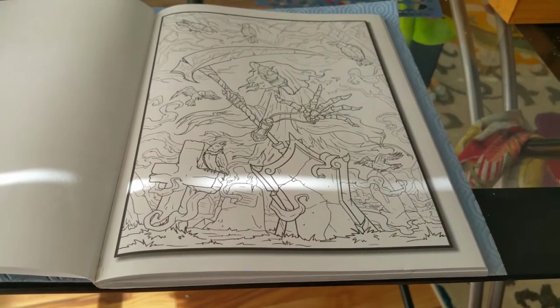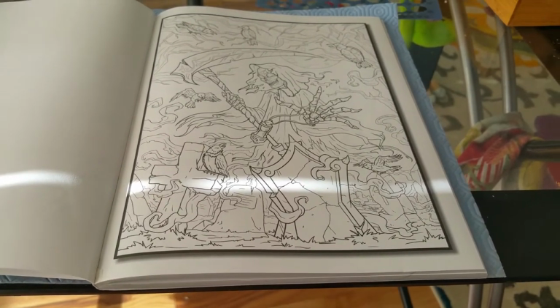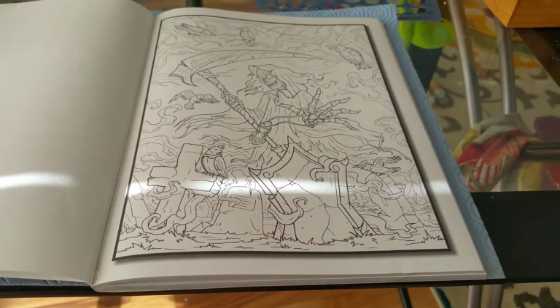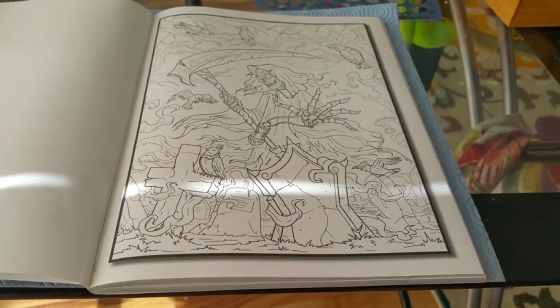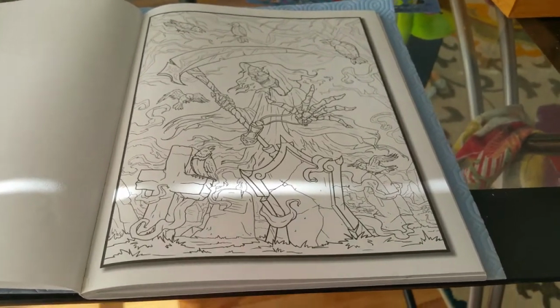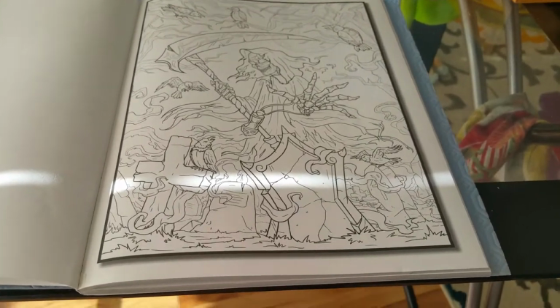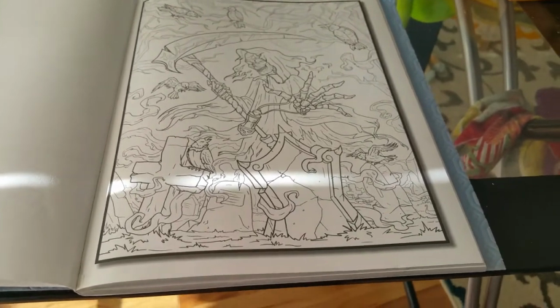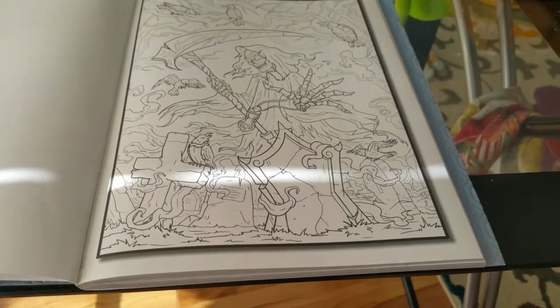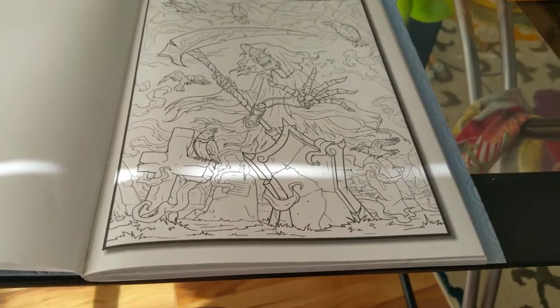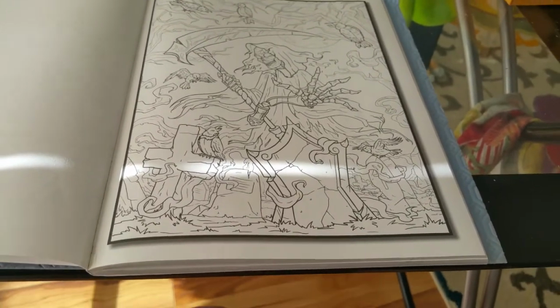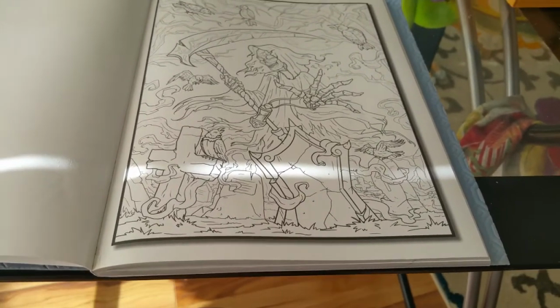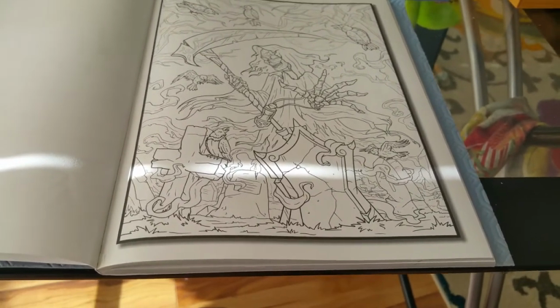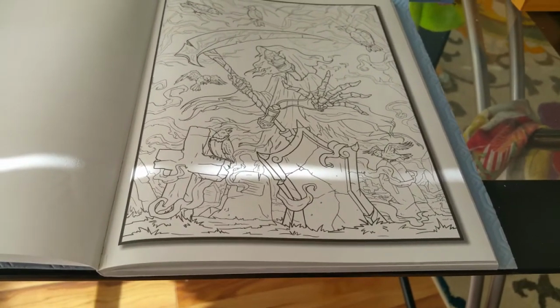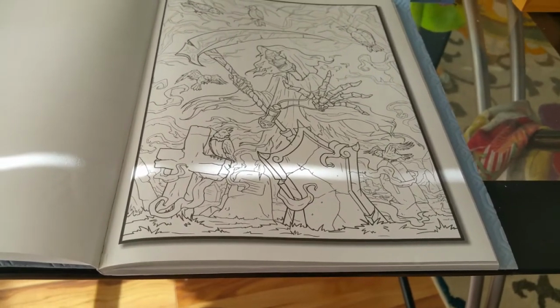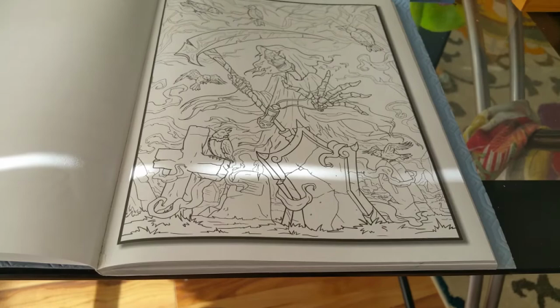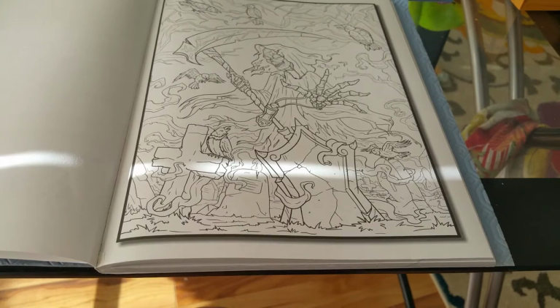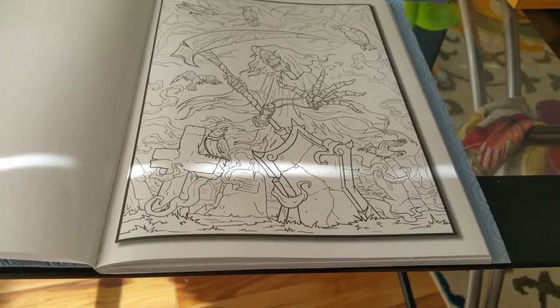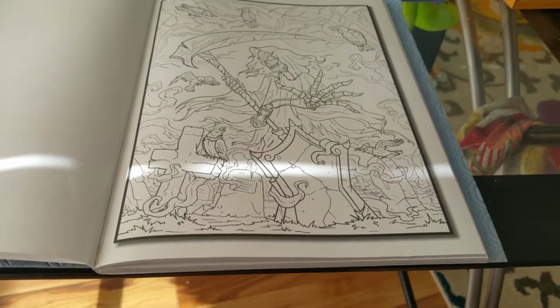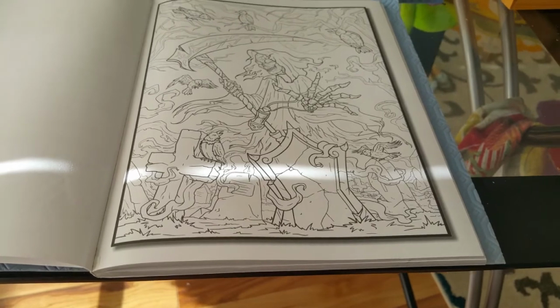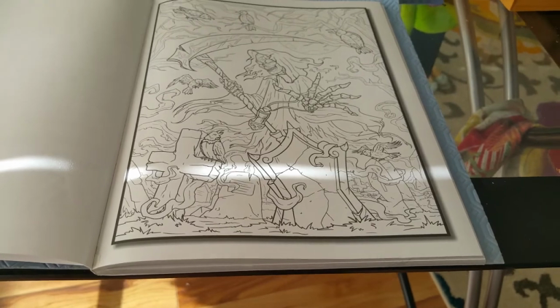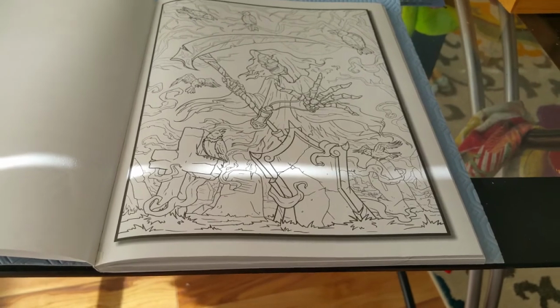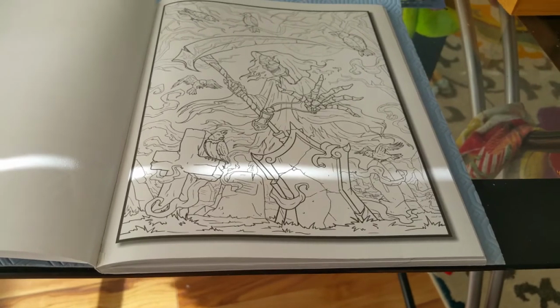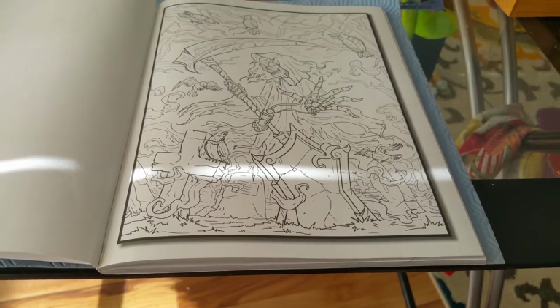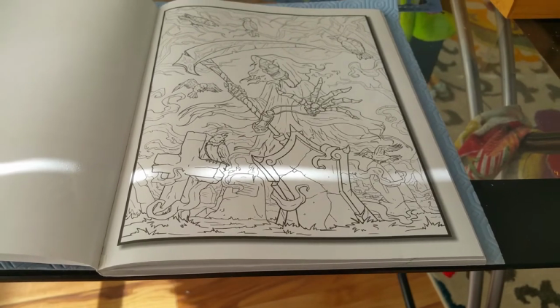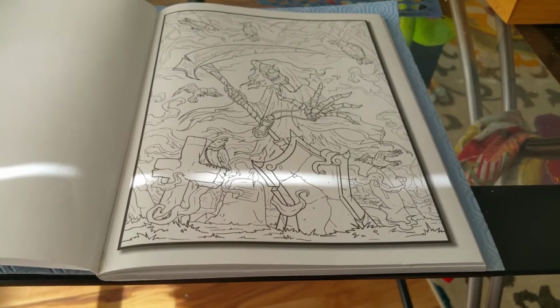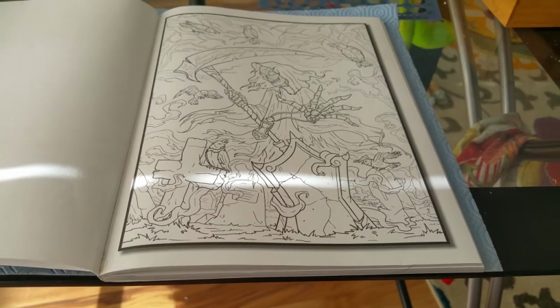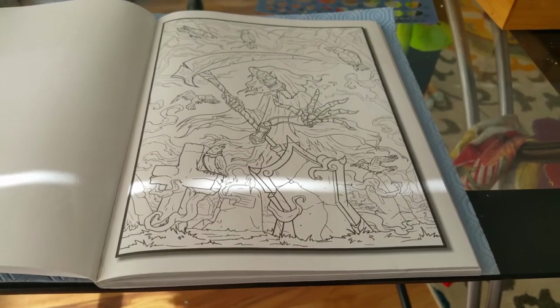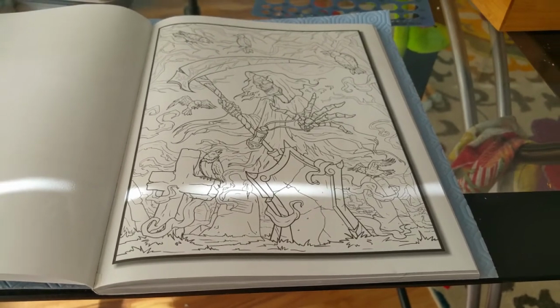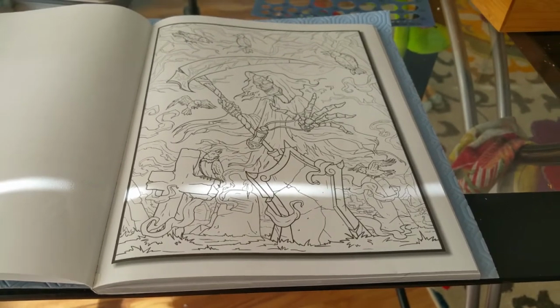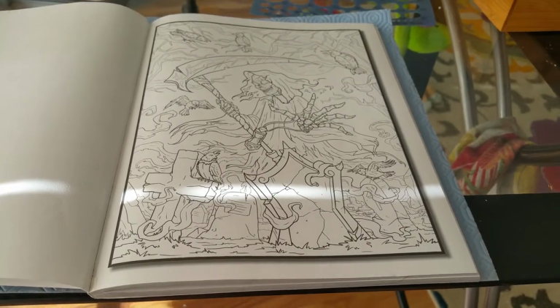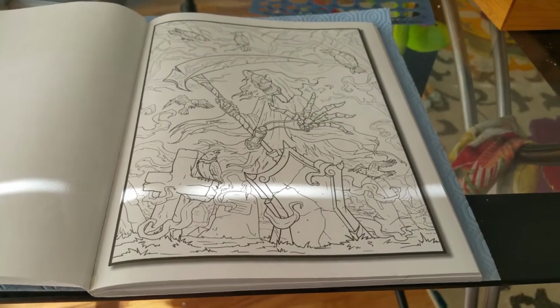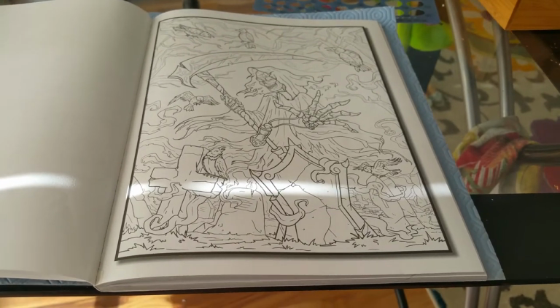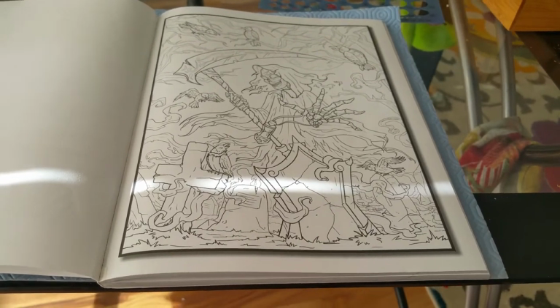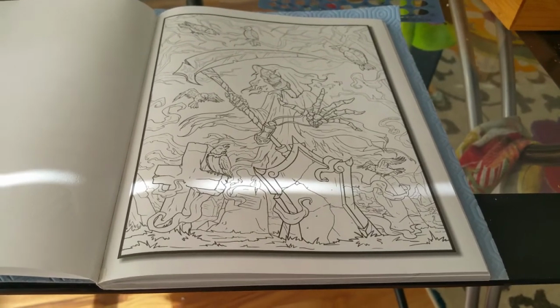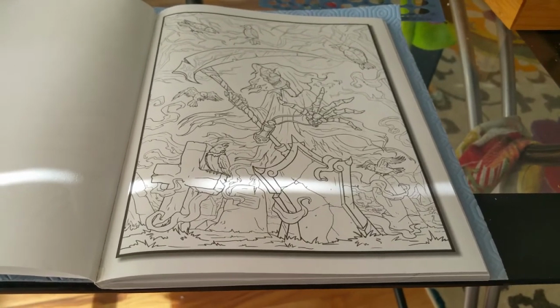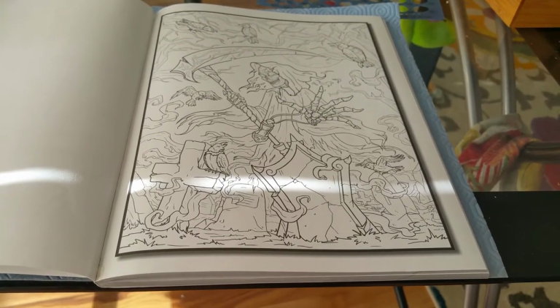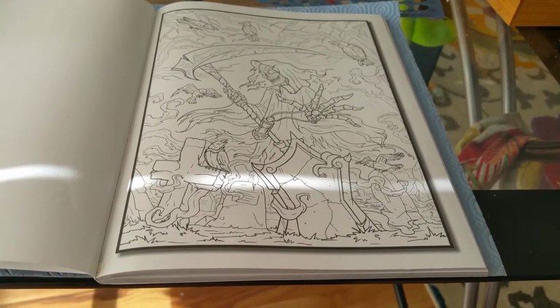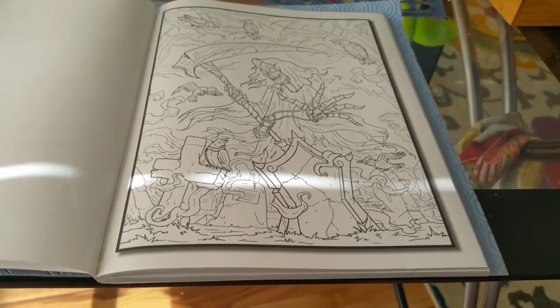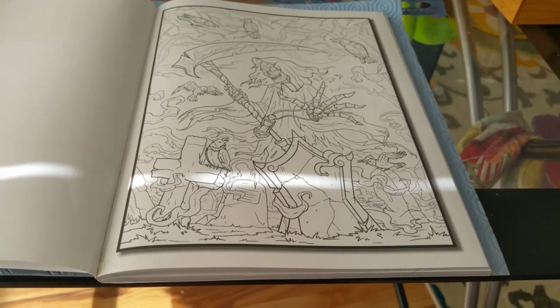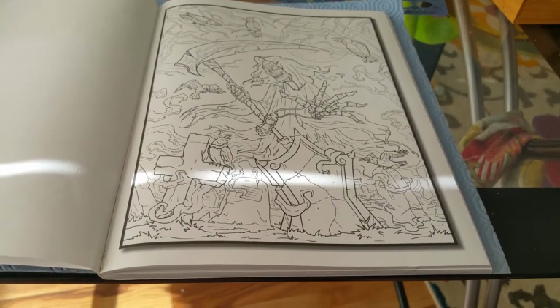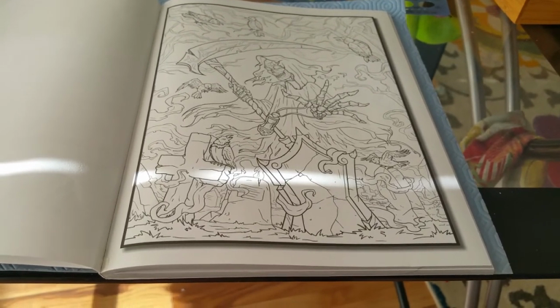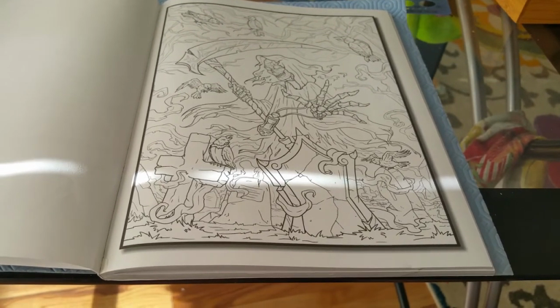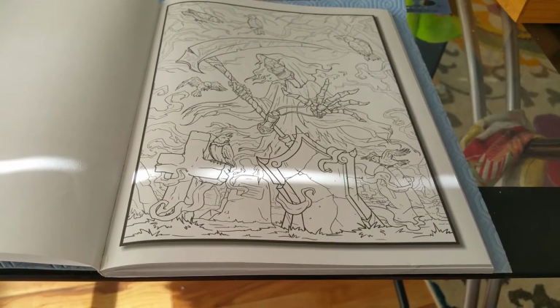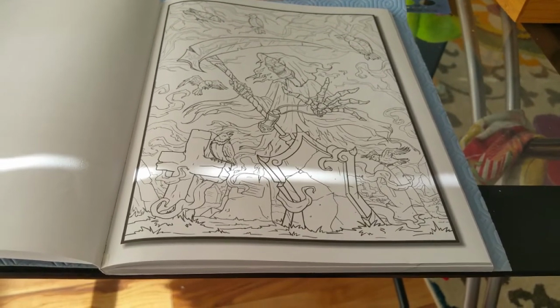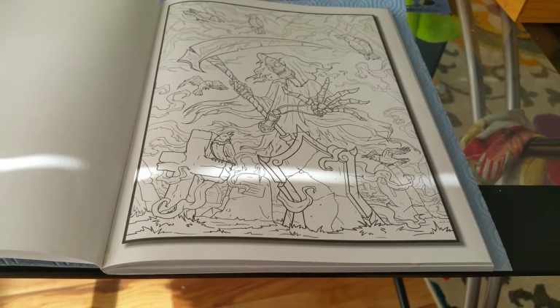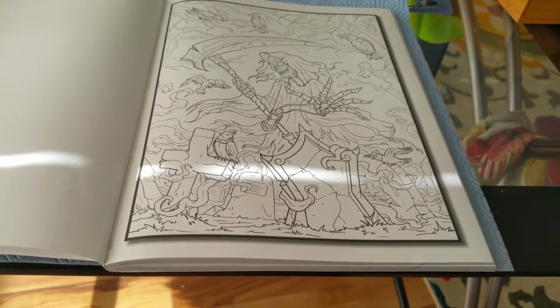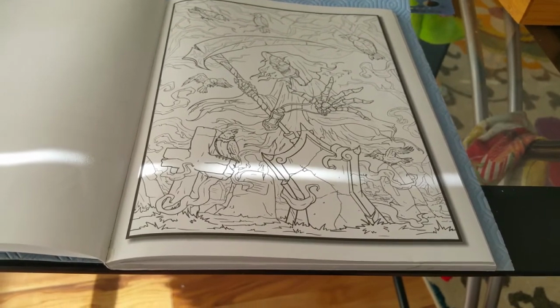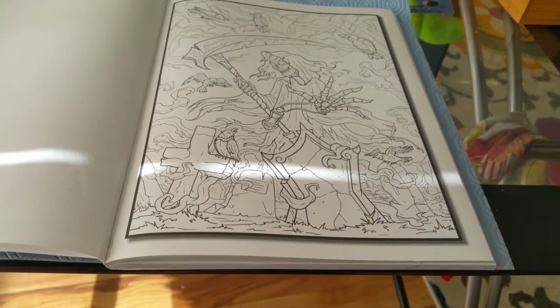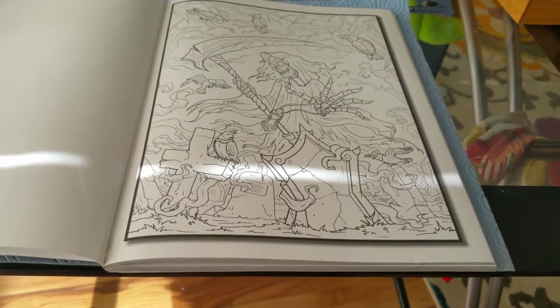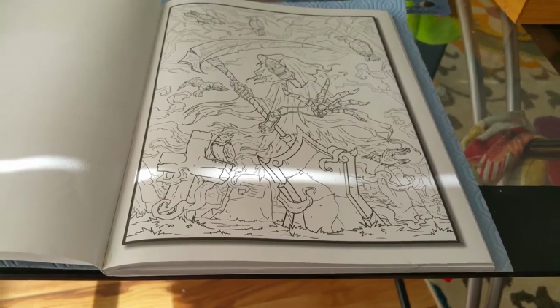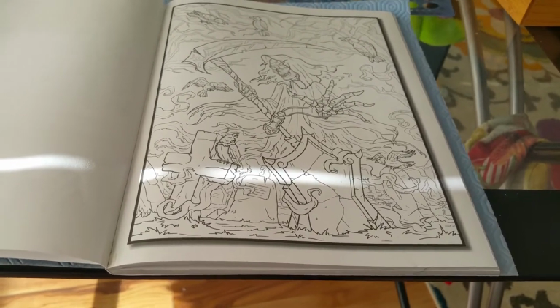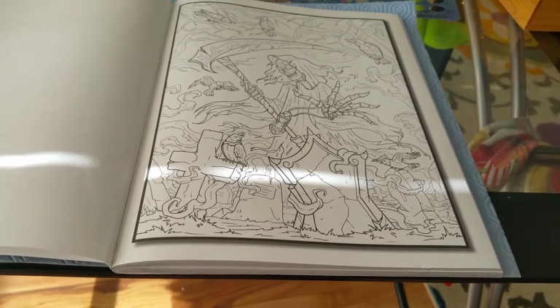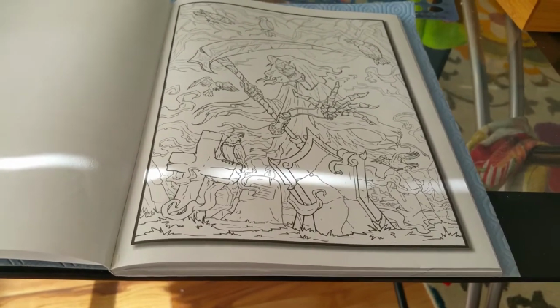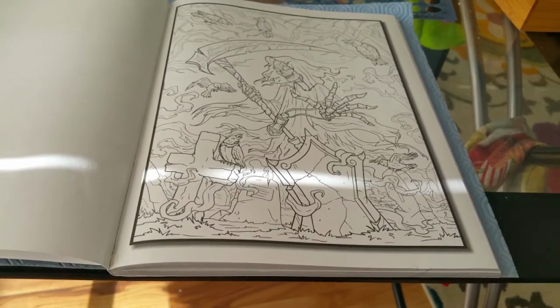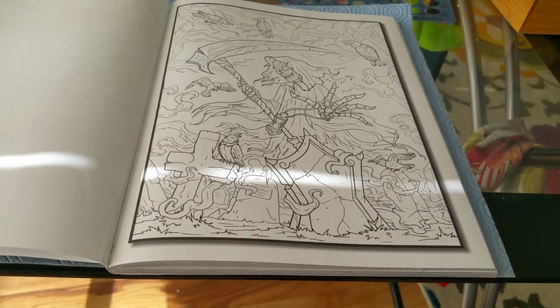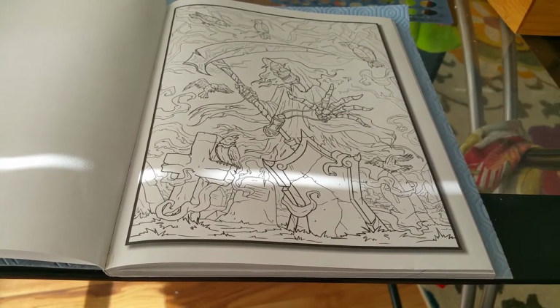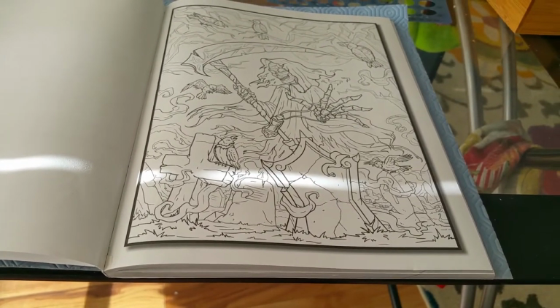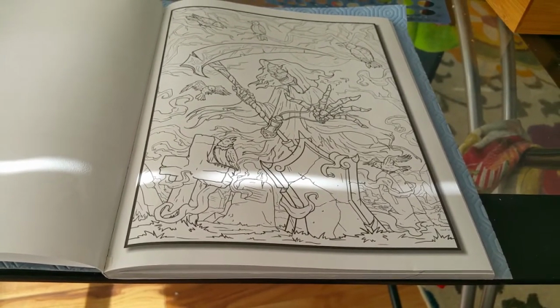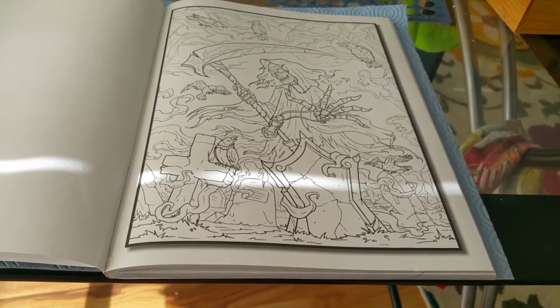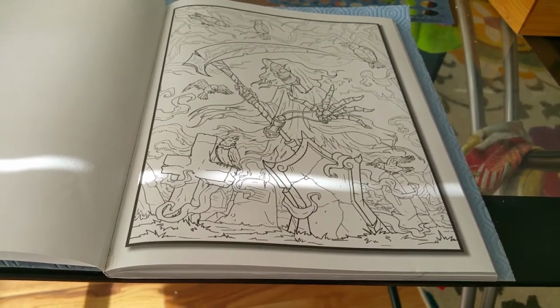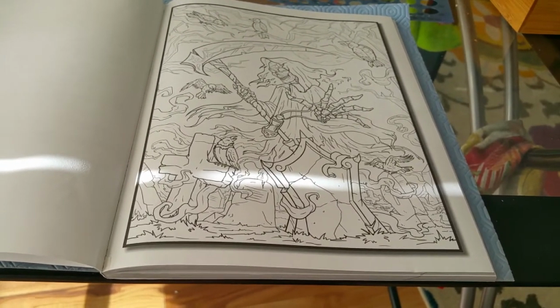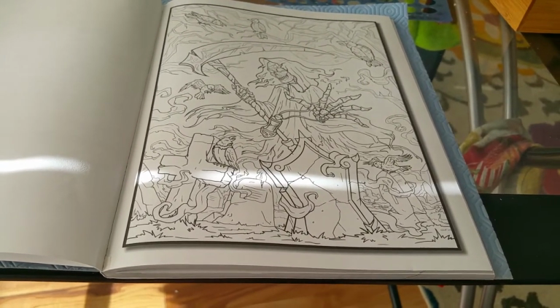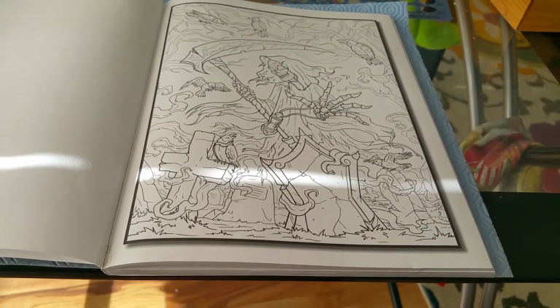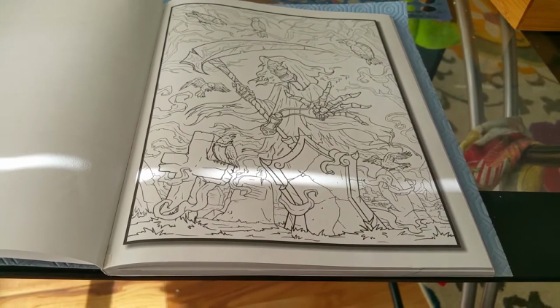I may pre-prepare some pages with some of that coating that I've been using — we'll see.